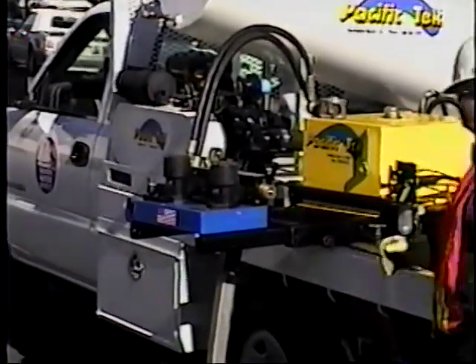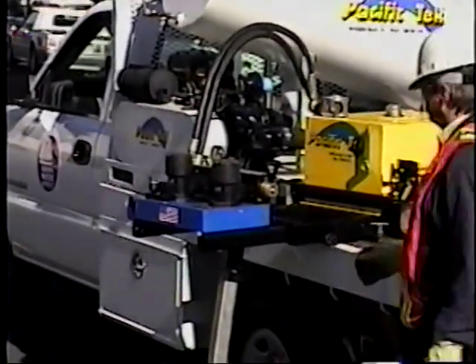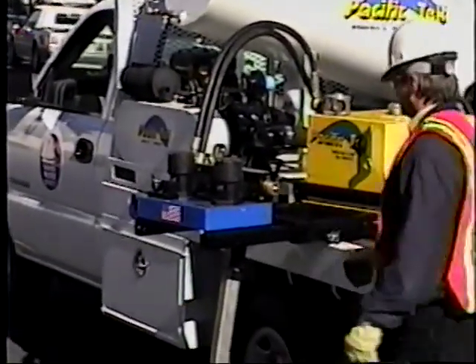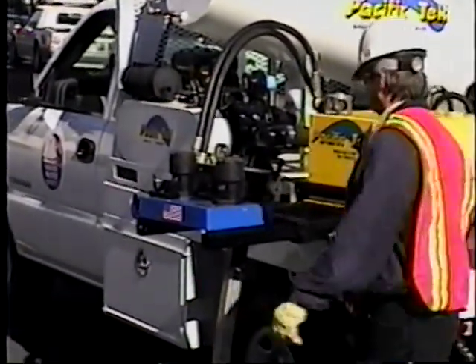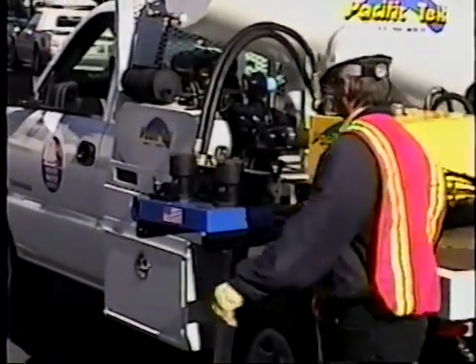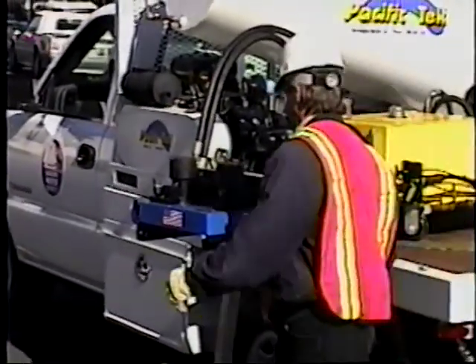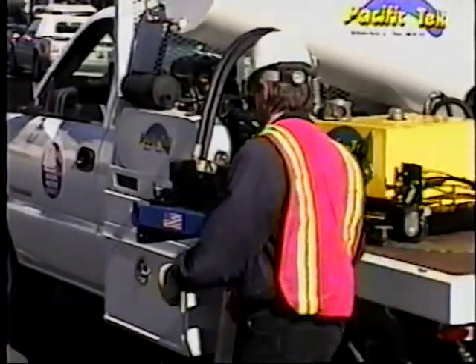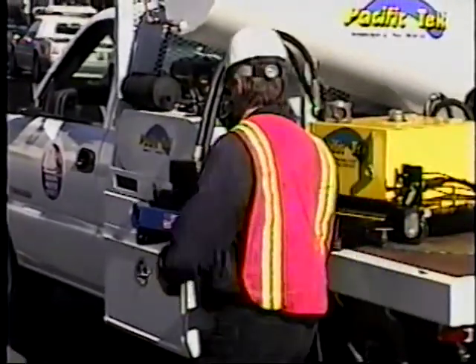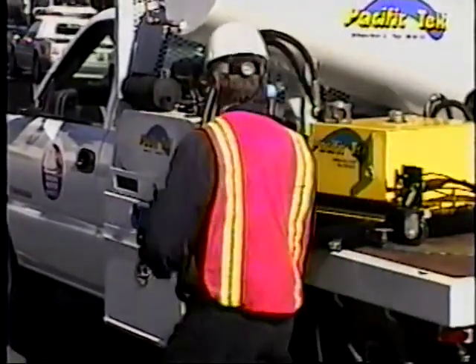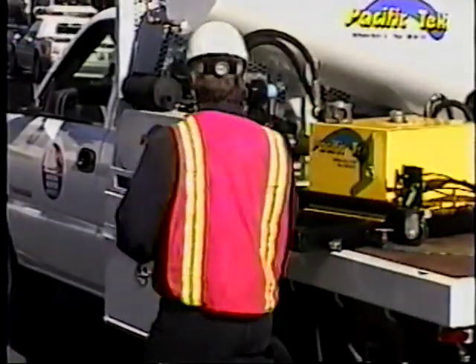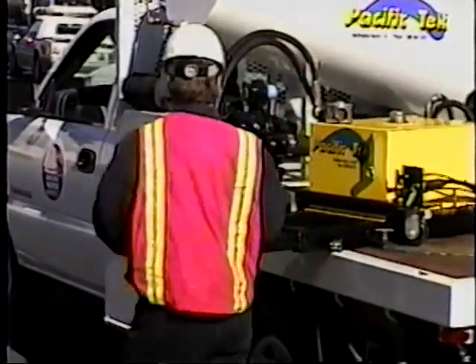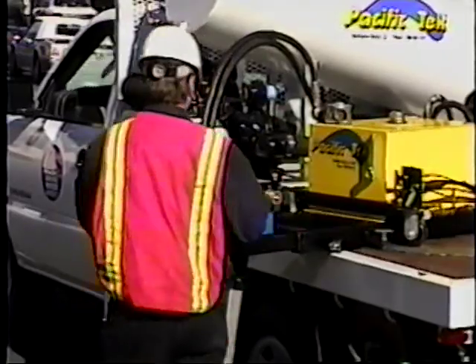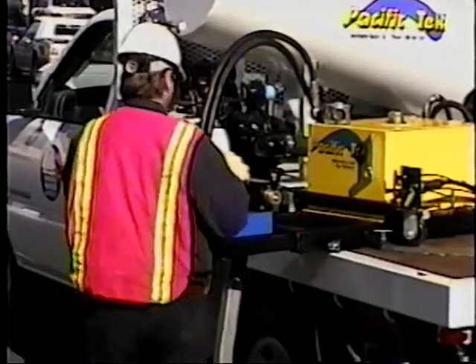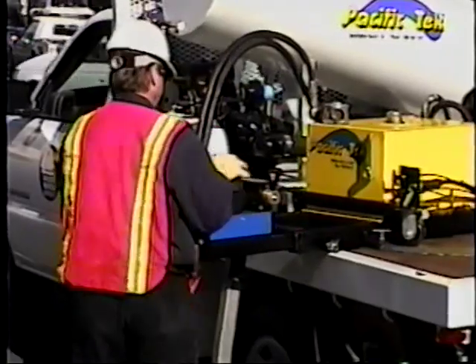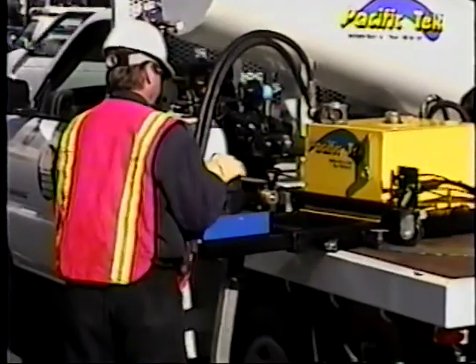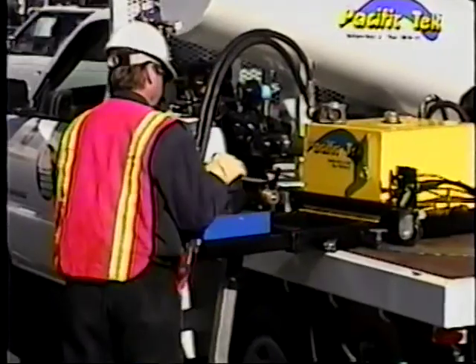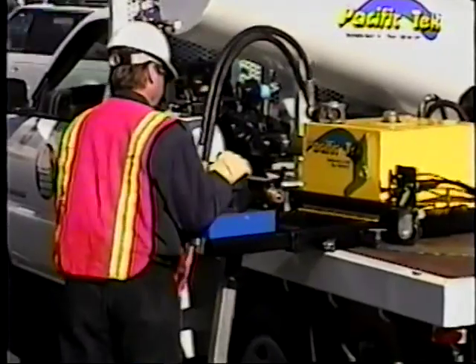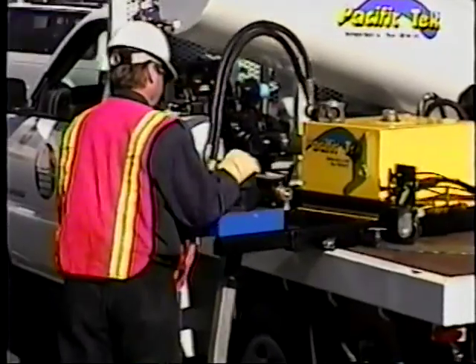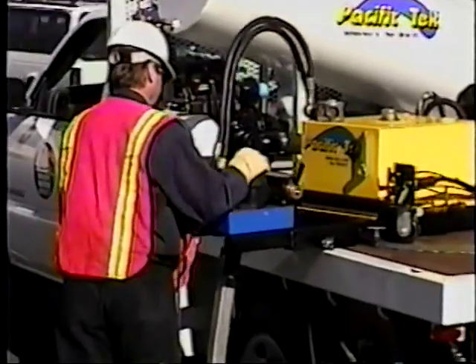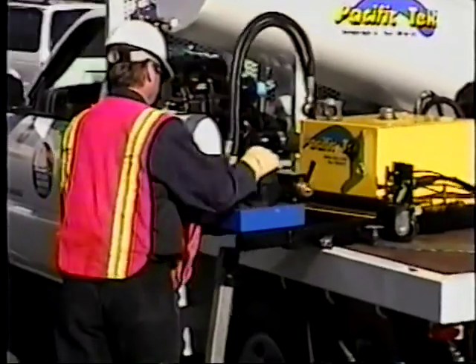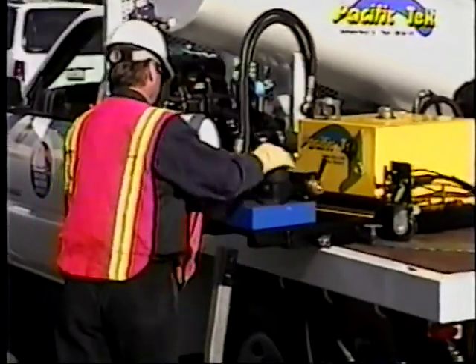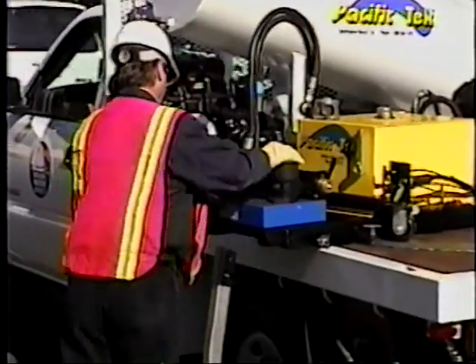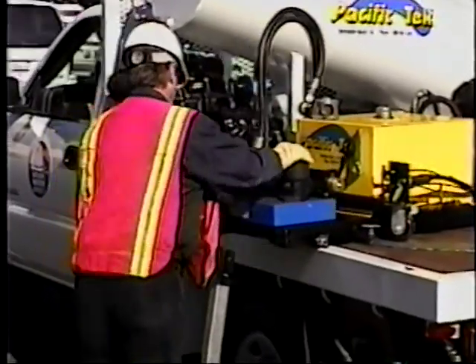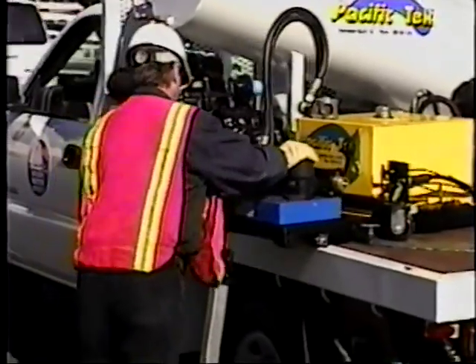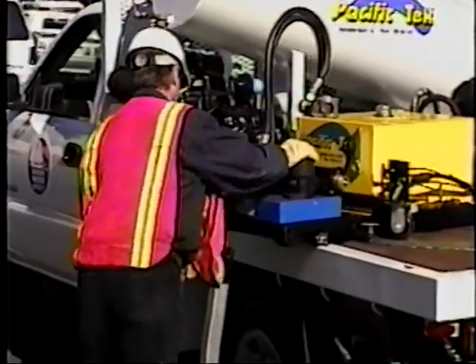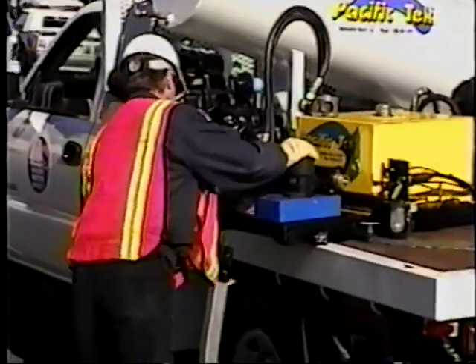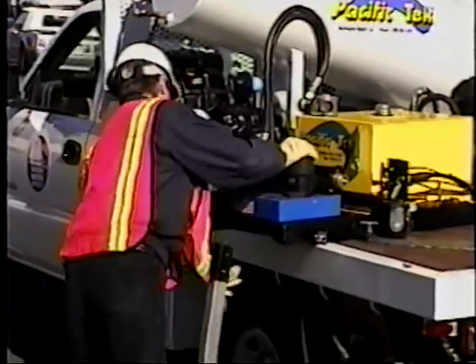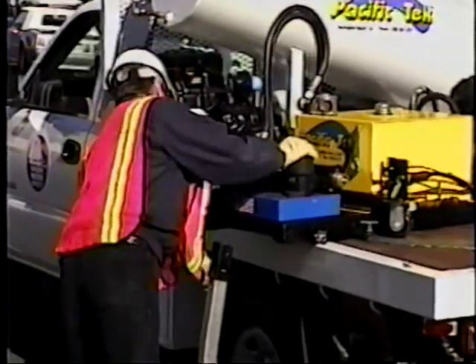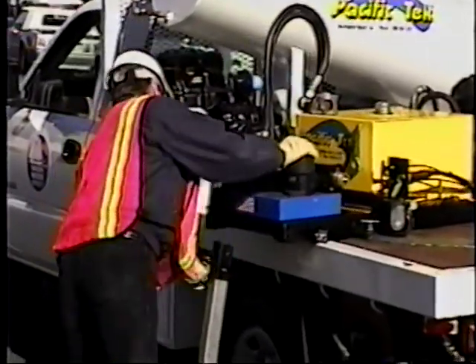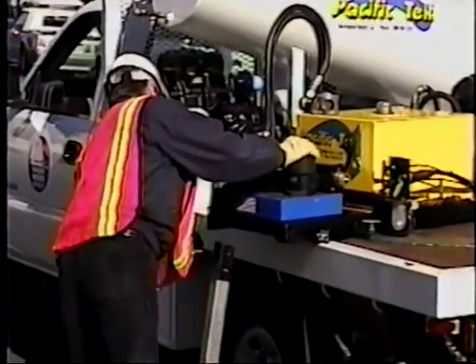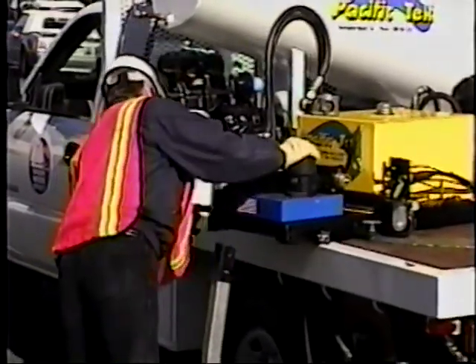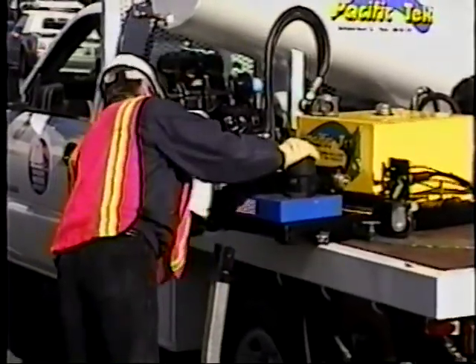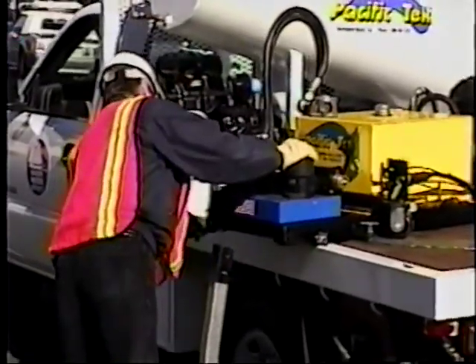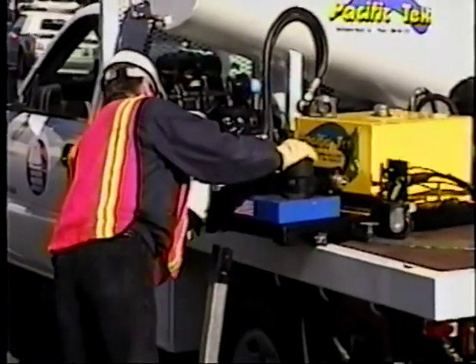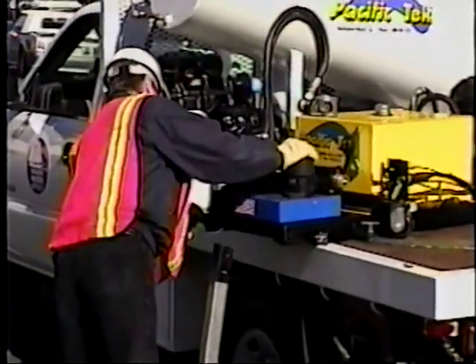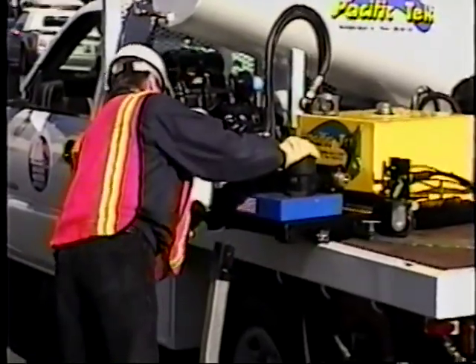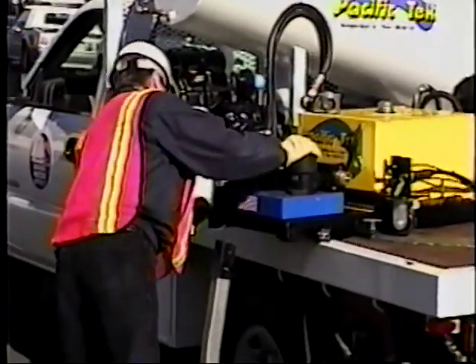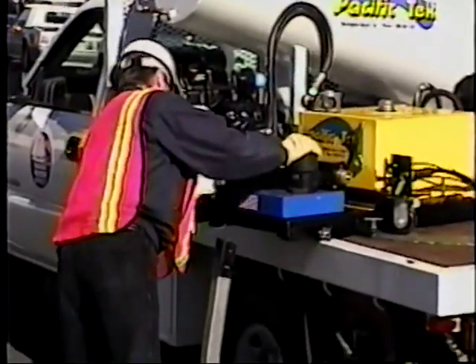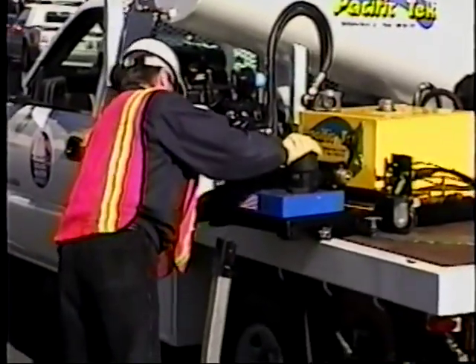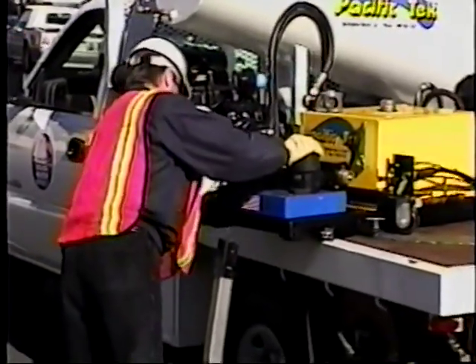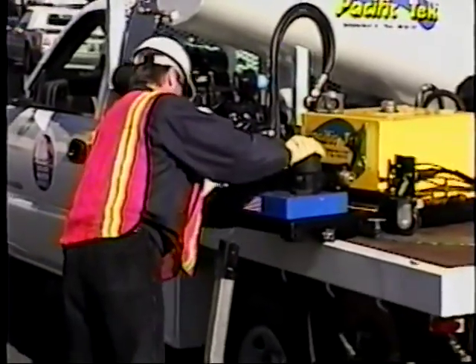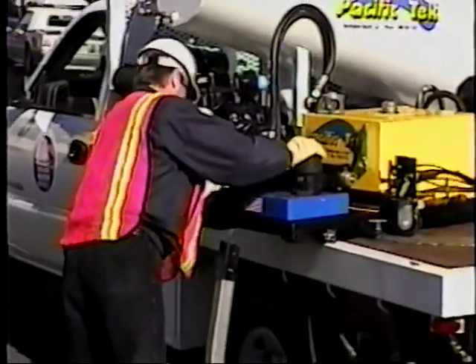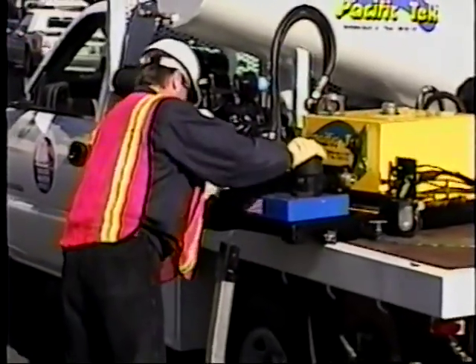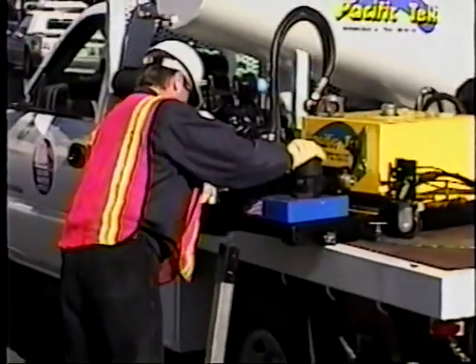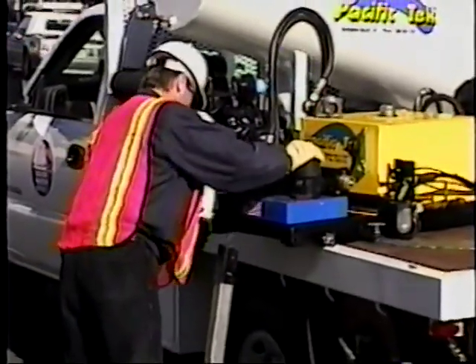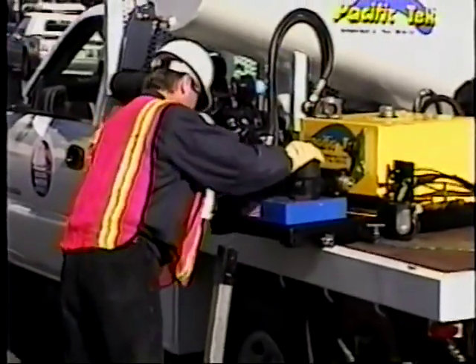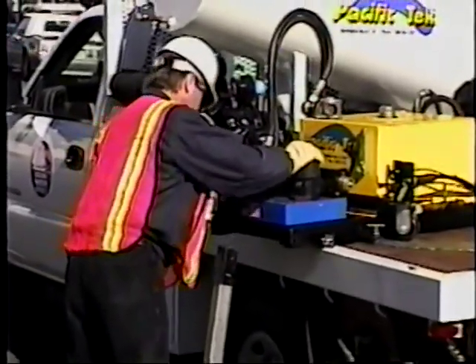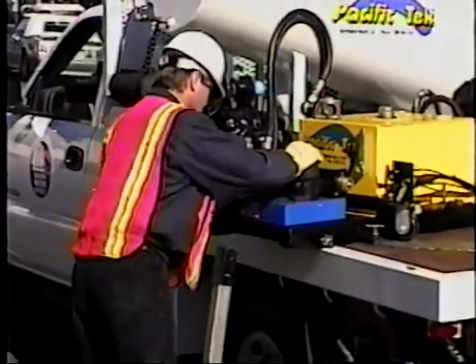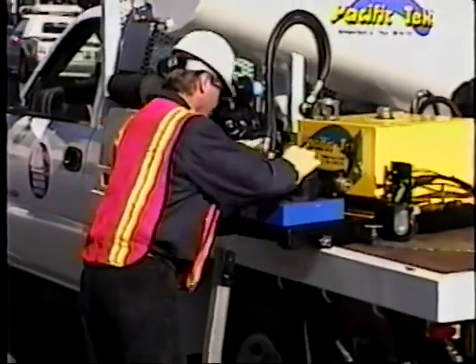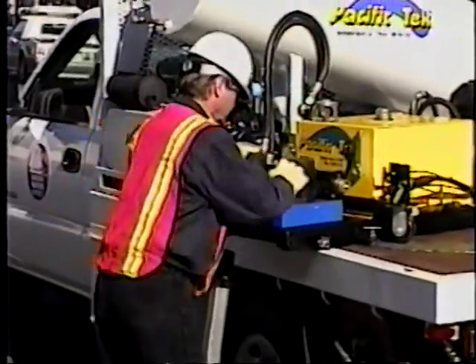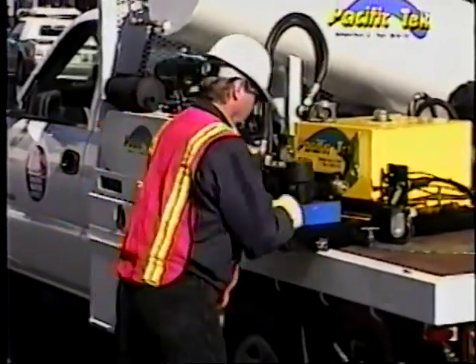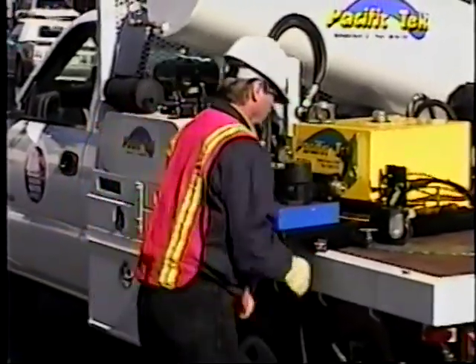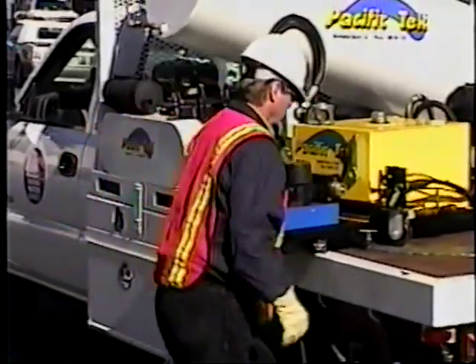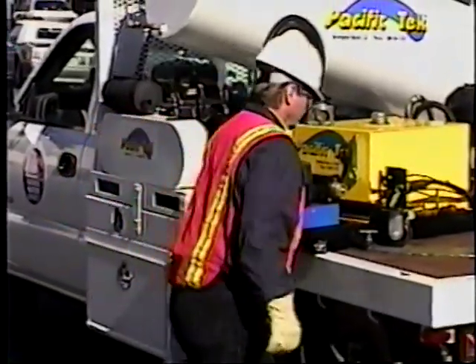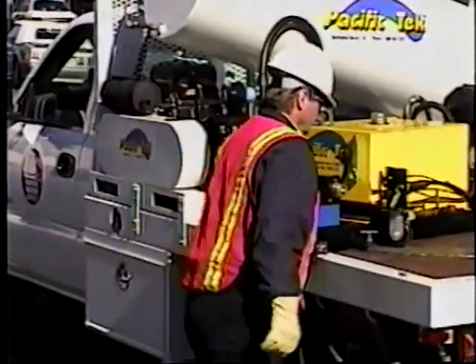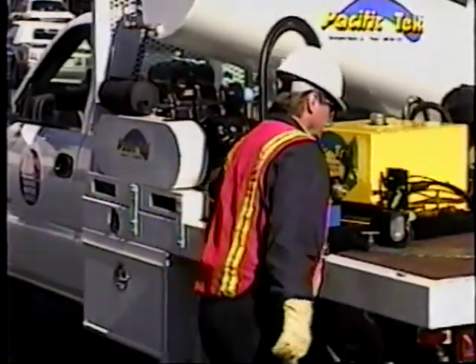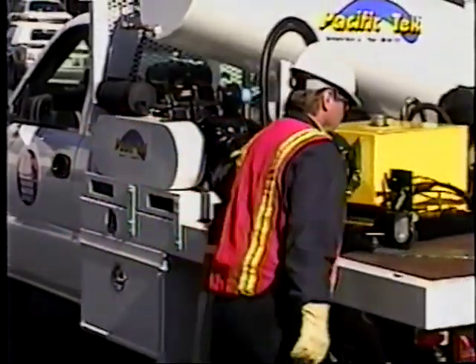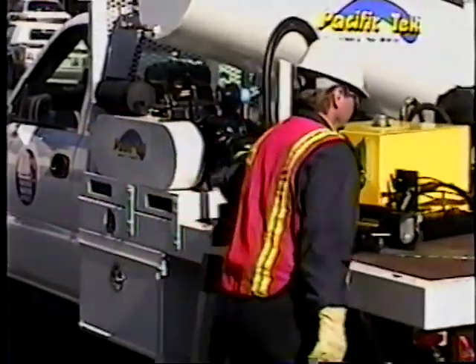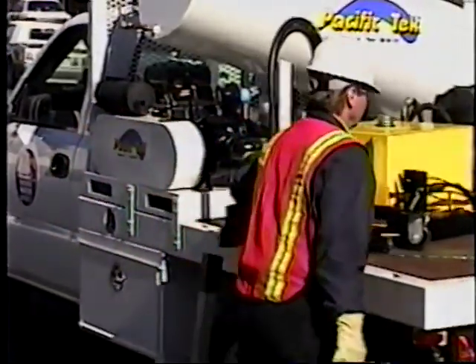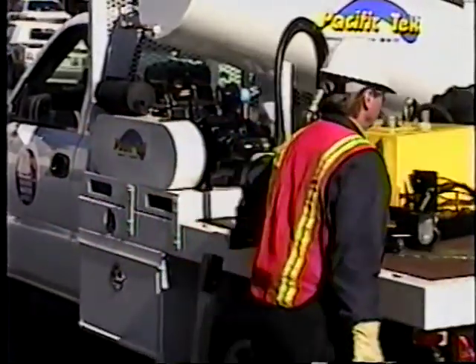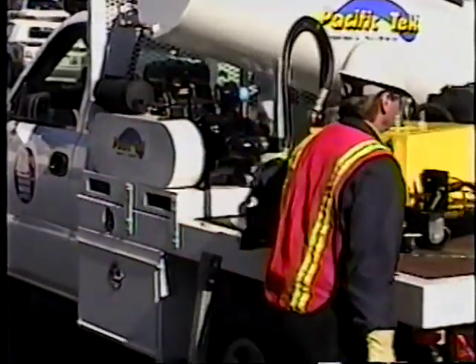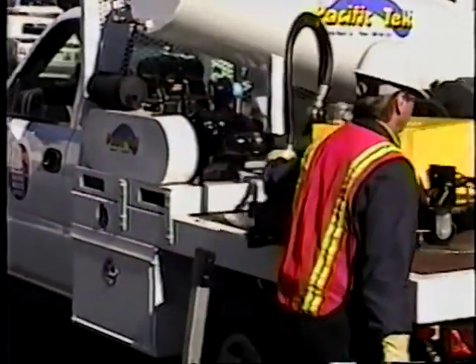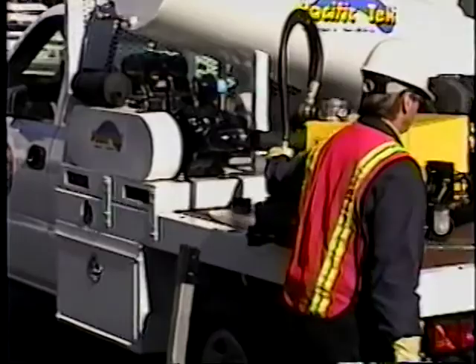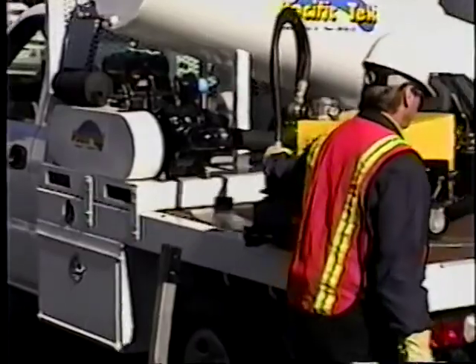Let's assume we've just turned that valve. Now we'll go over and turn the valve on the opposite side of the truck.